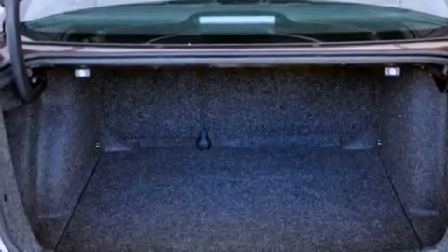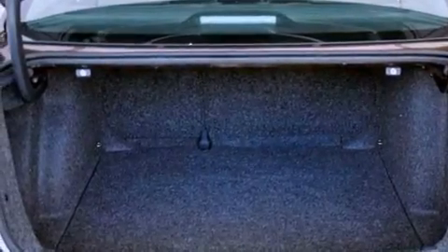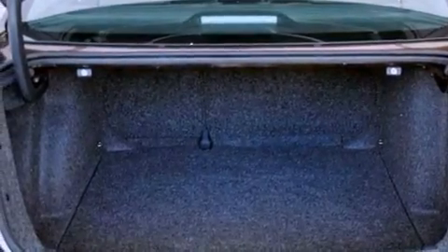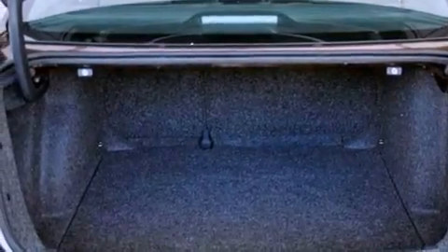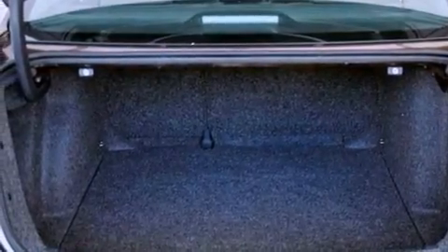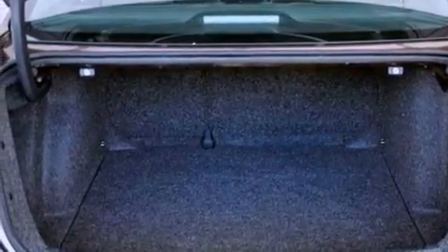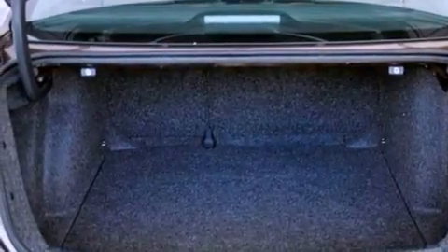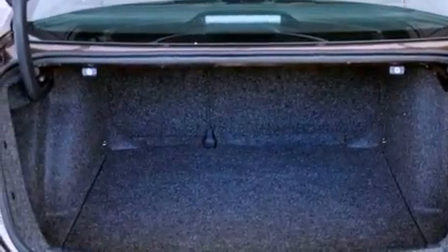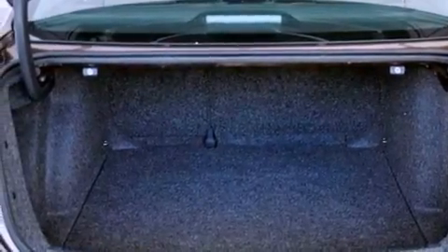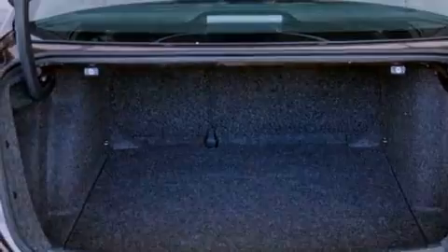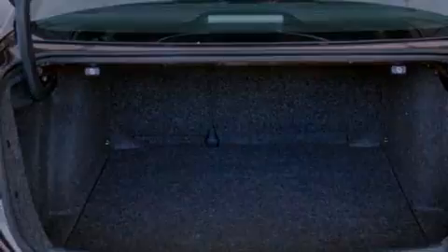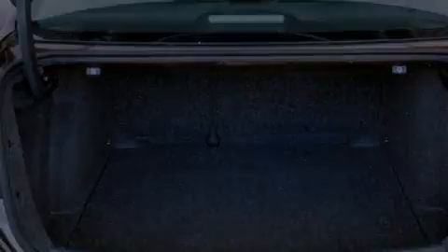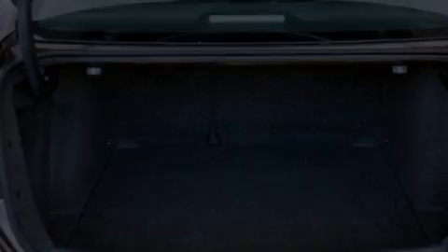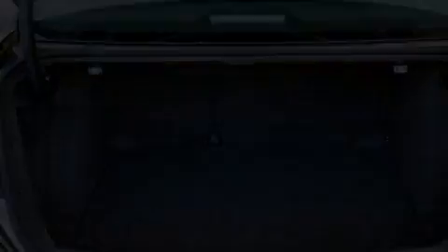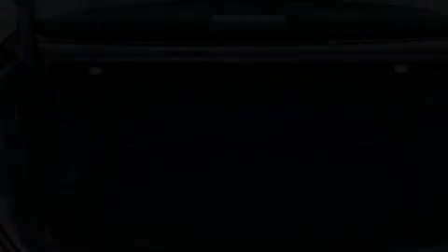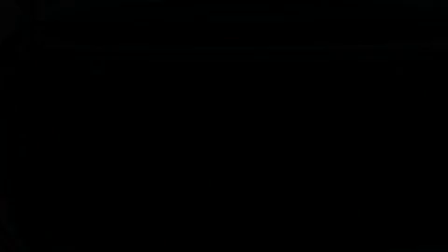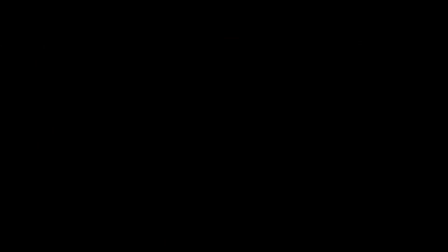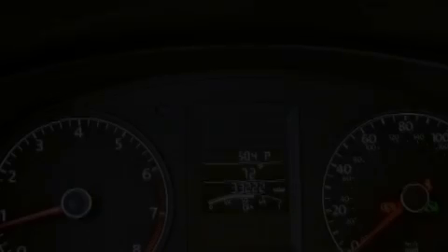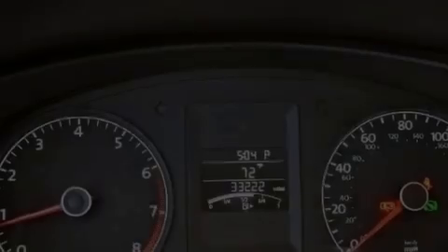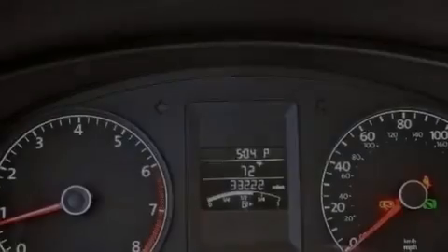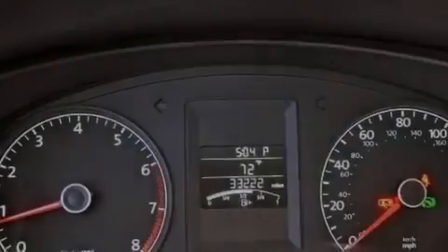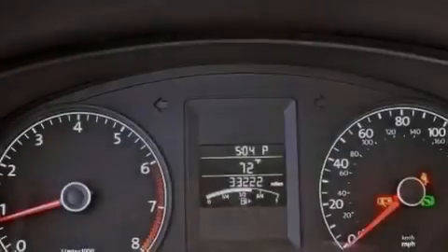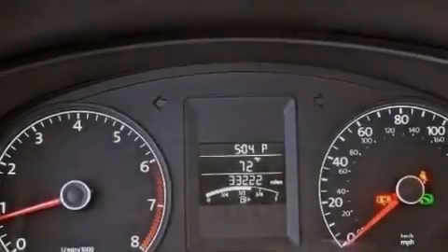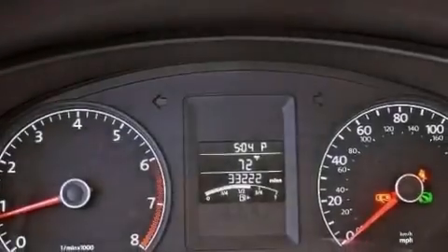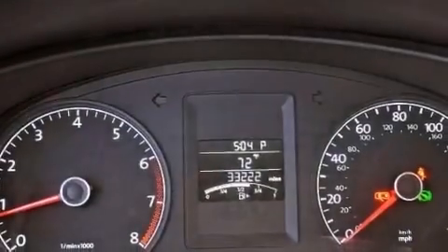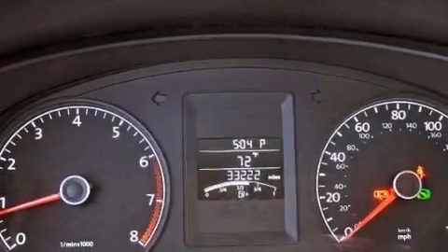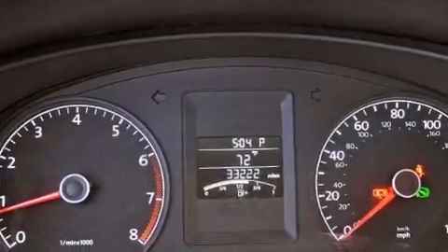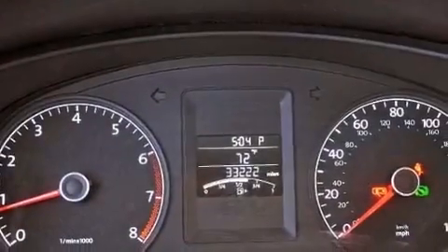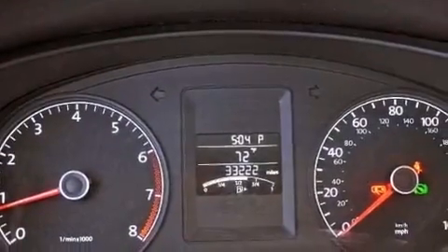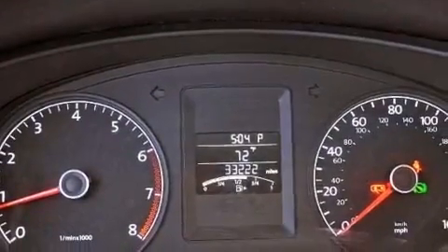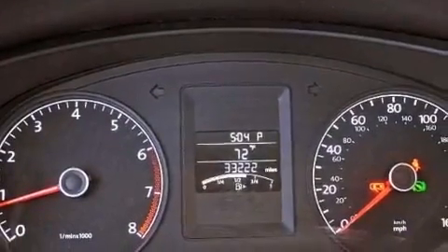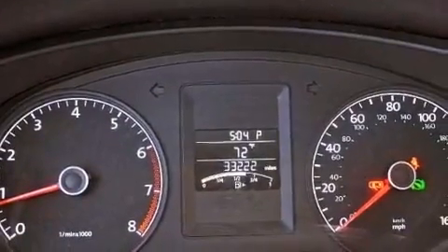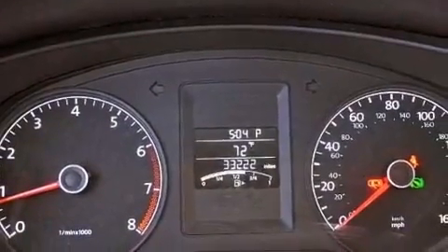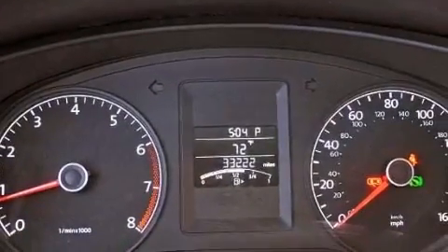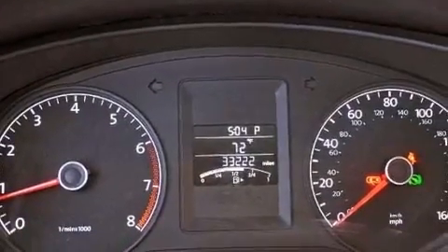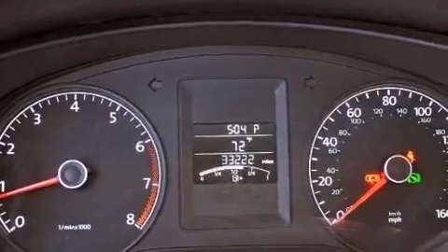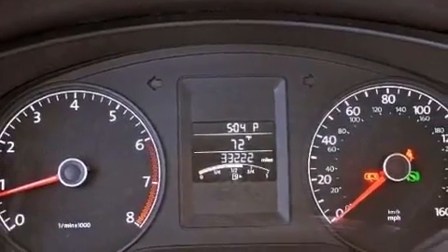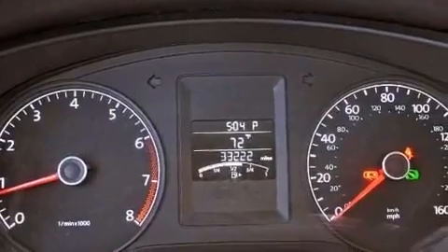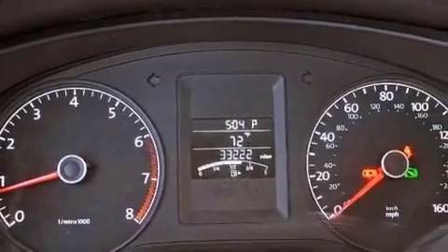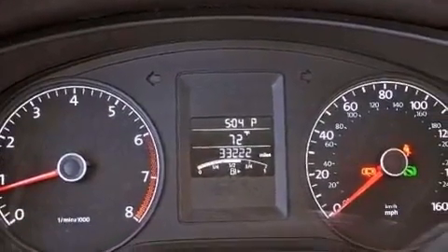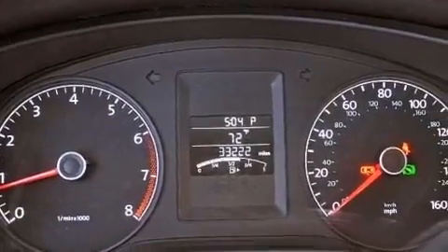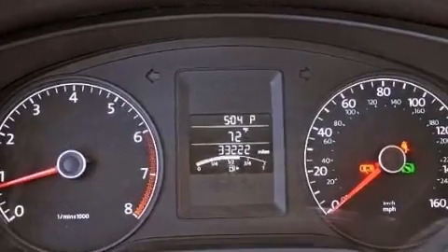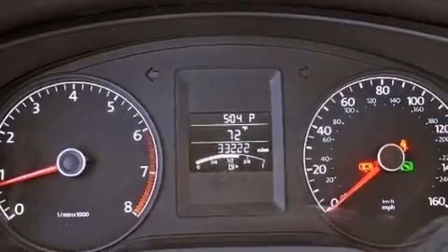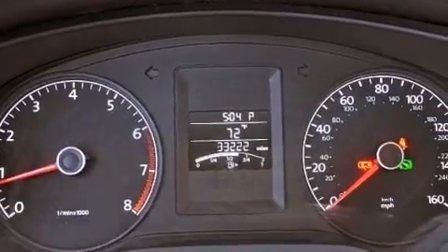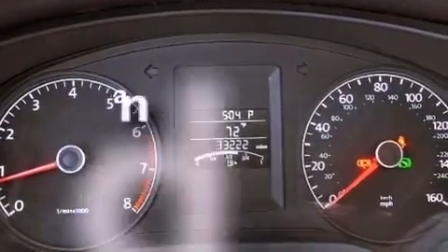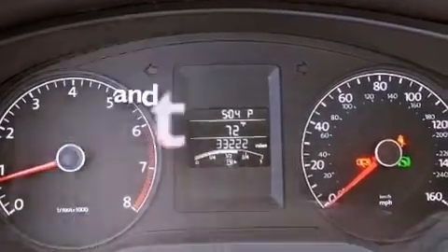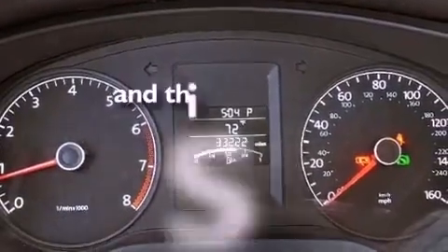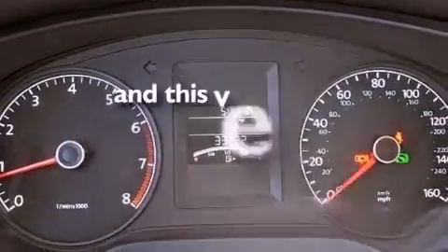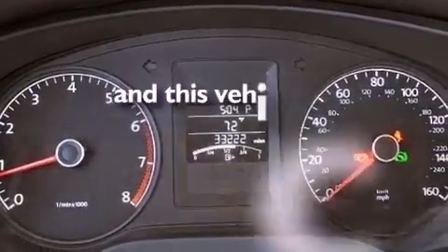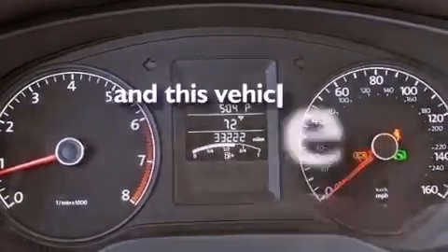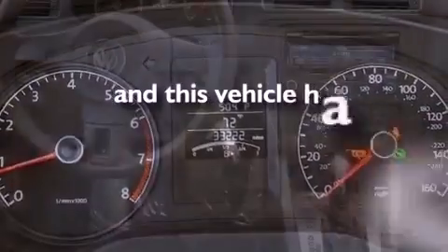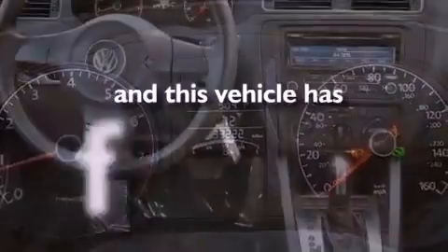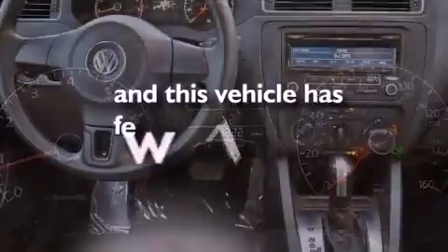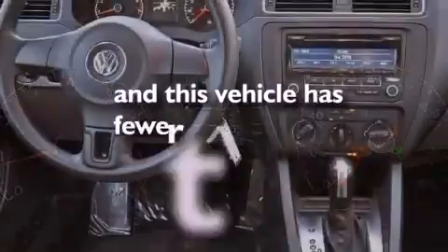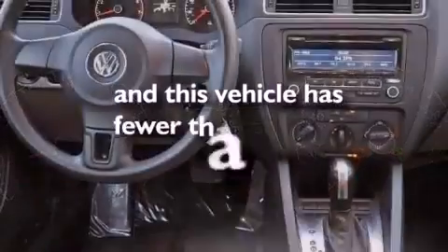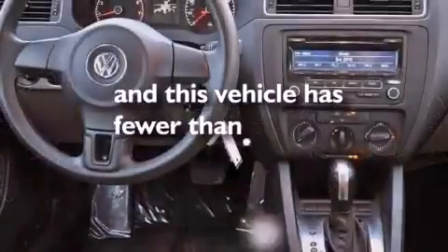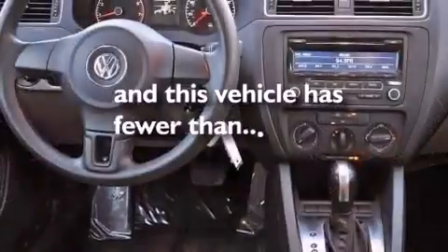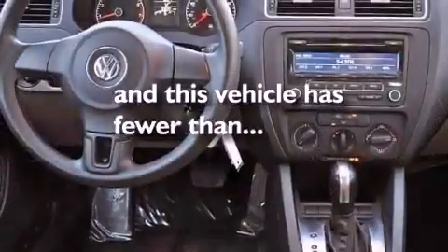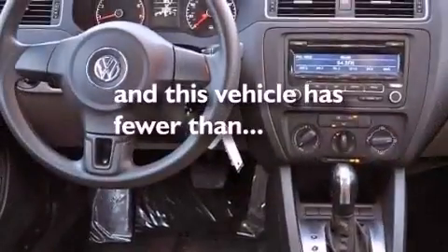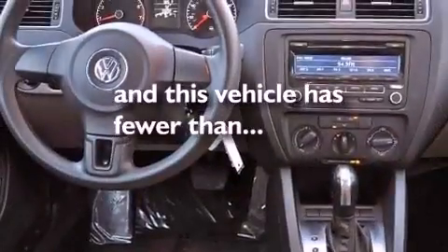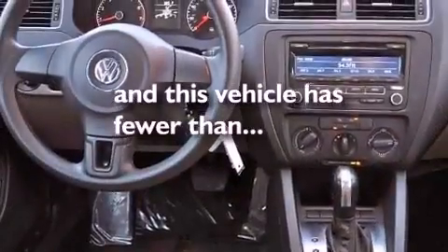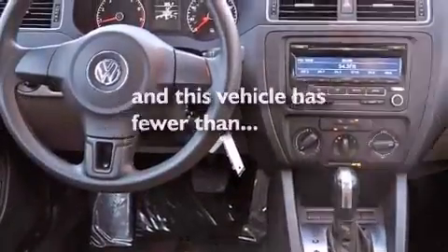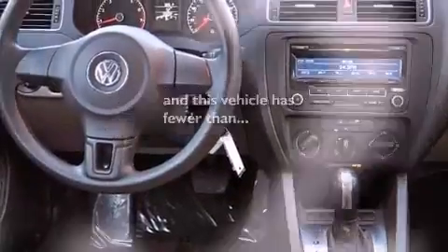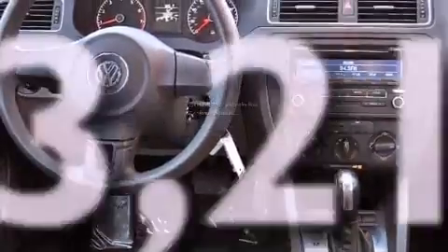An anti-lock braking system, side curtain airbags, air conditioning, and this vehicle has less than 34,000 miles.